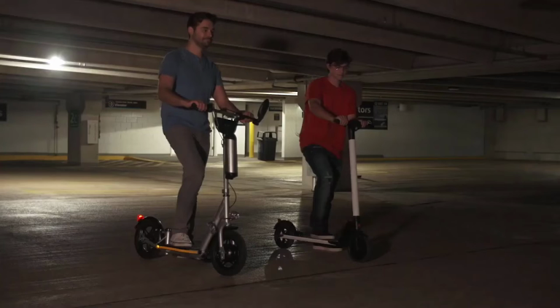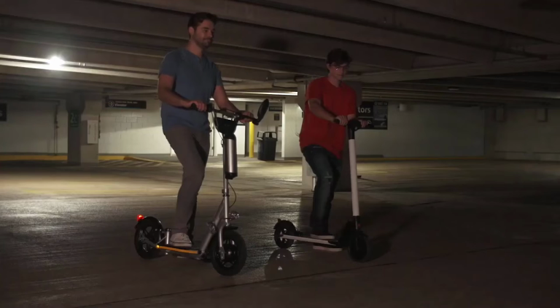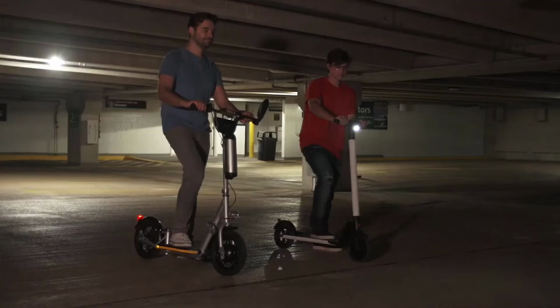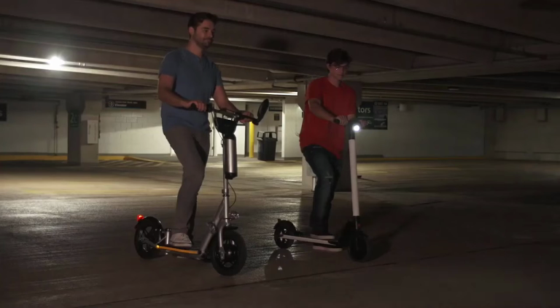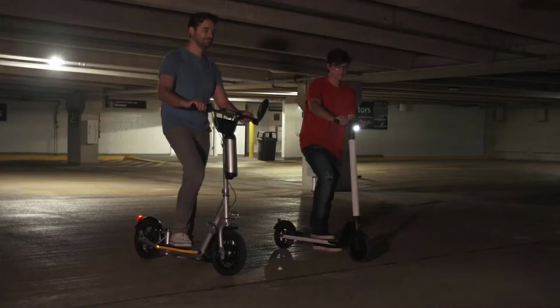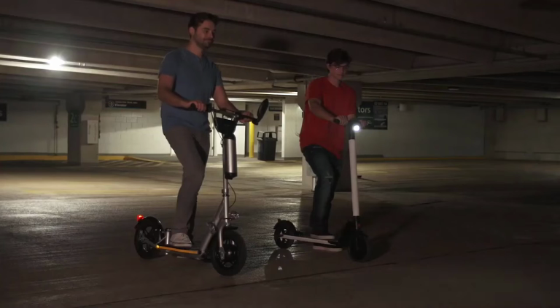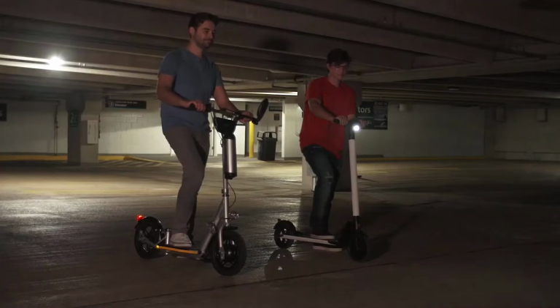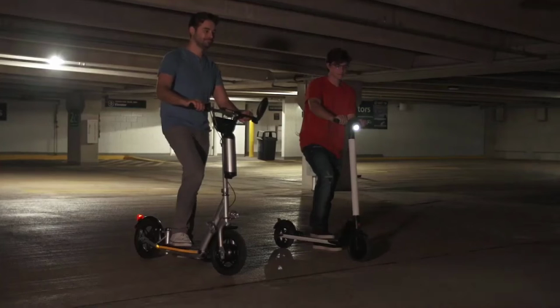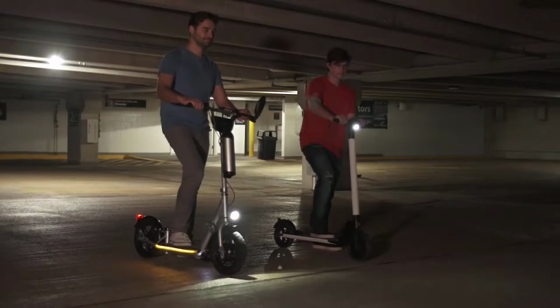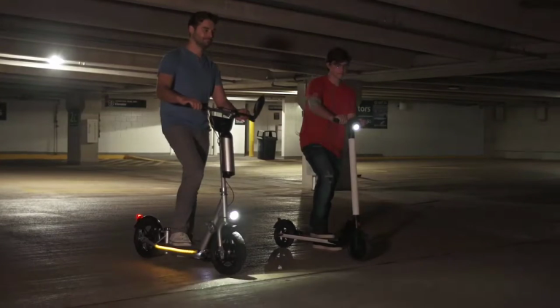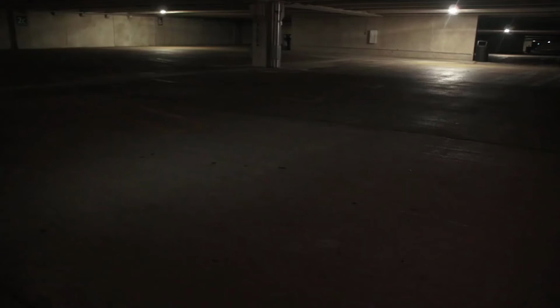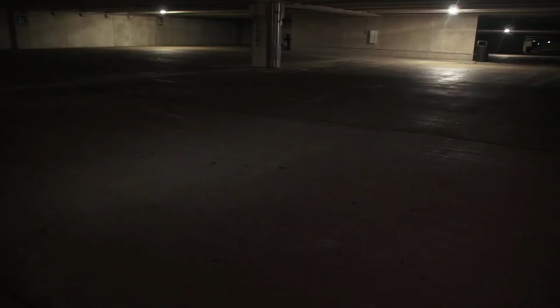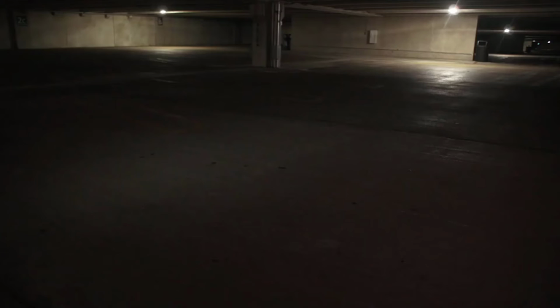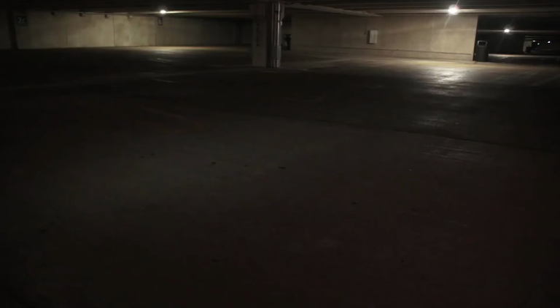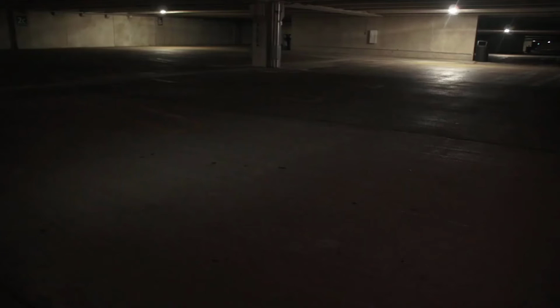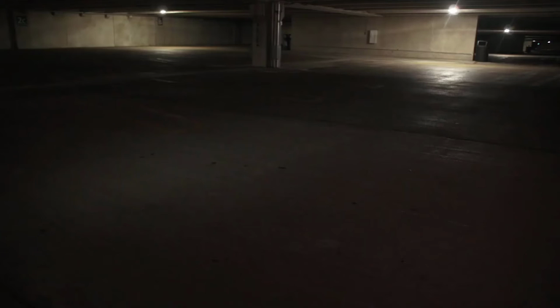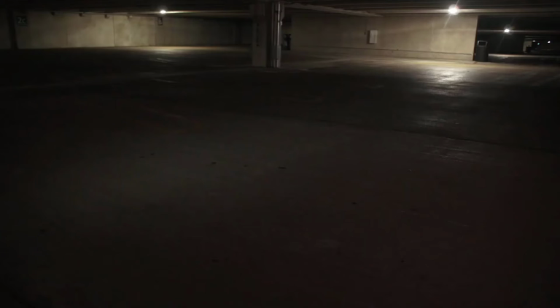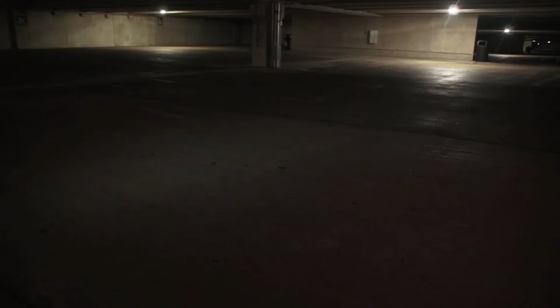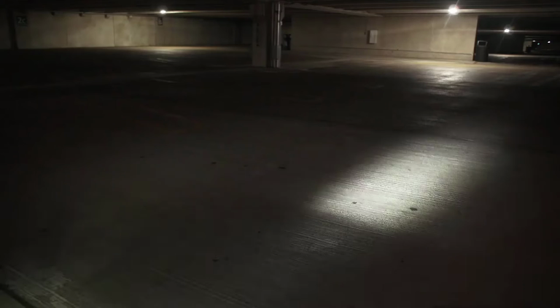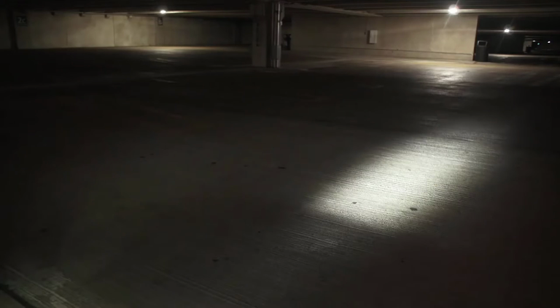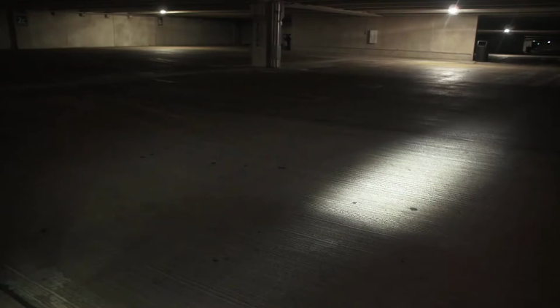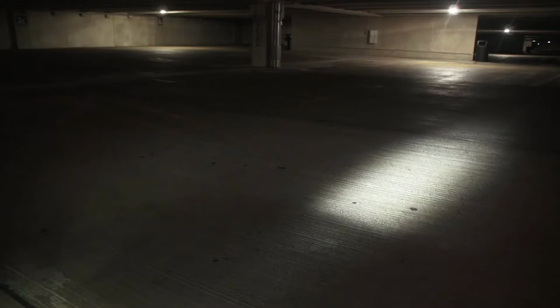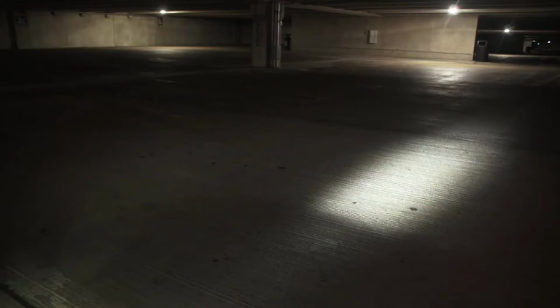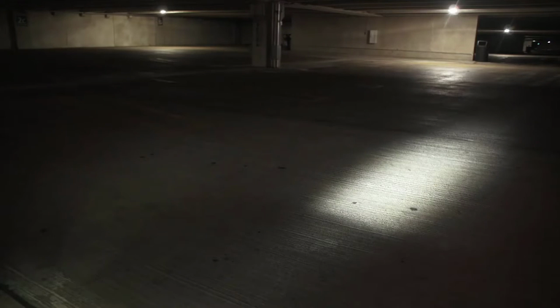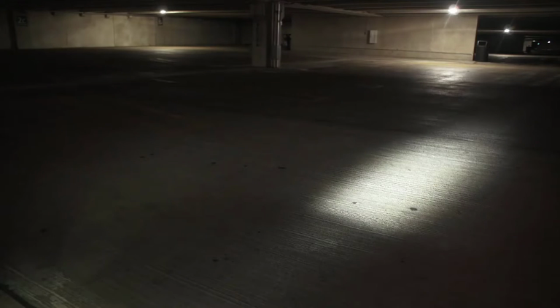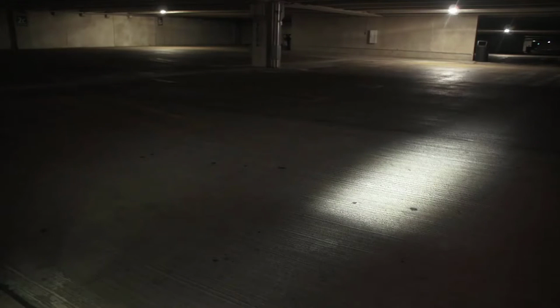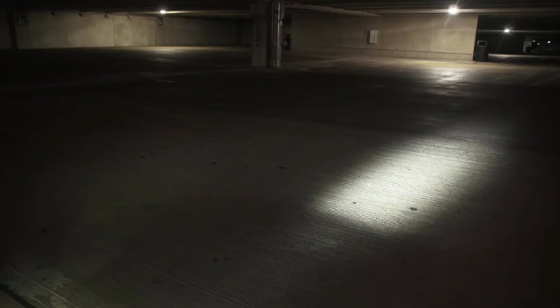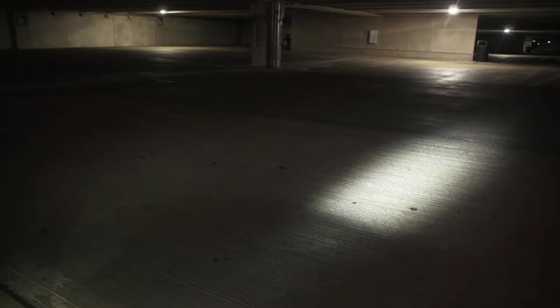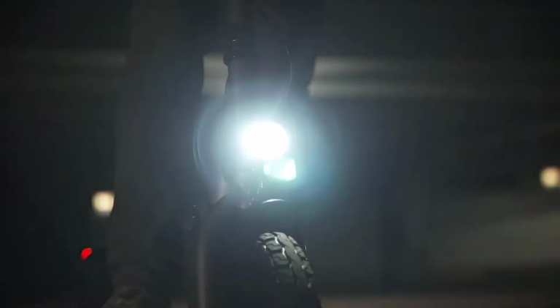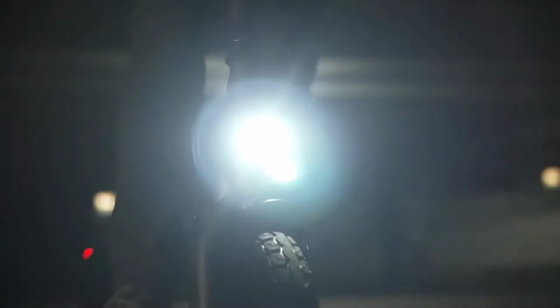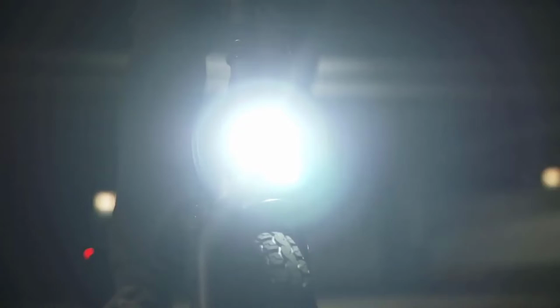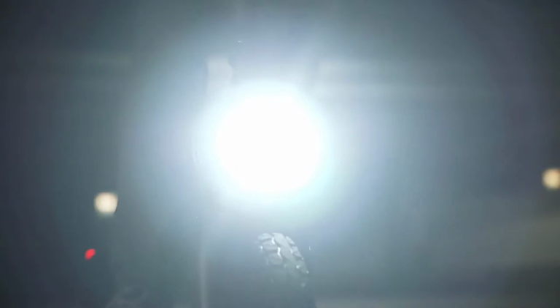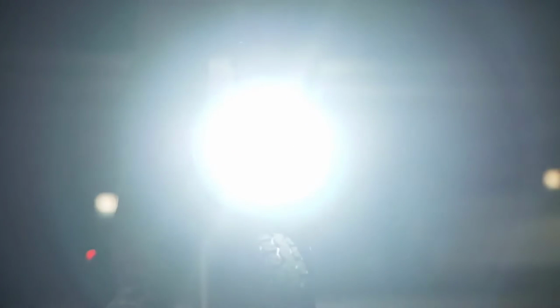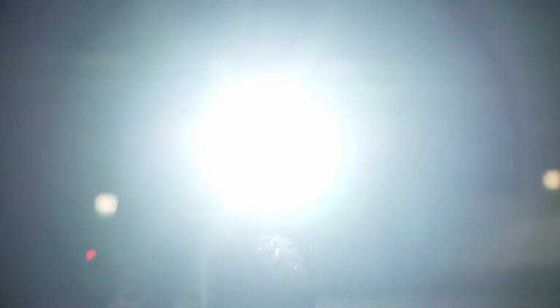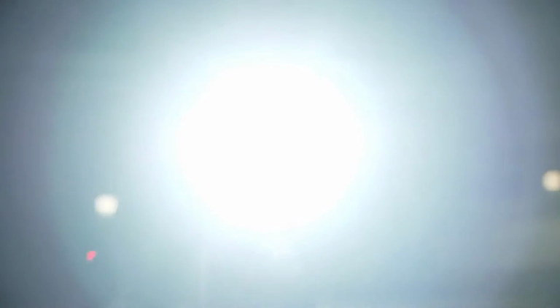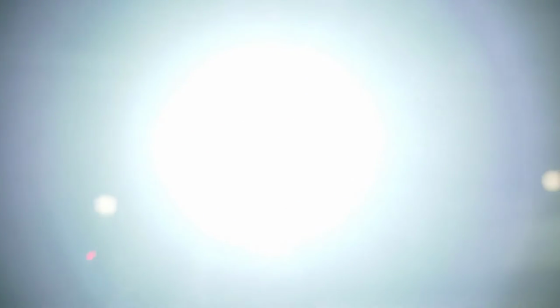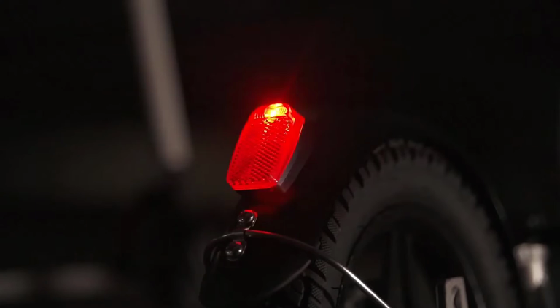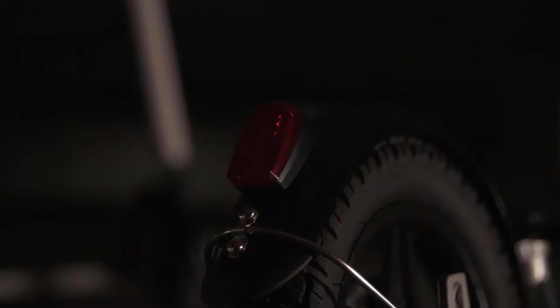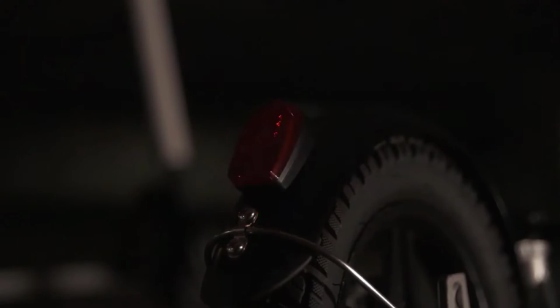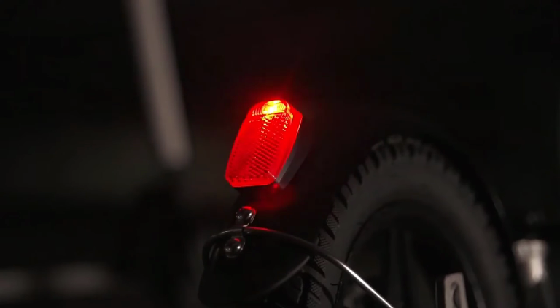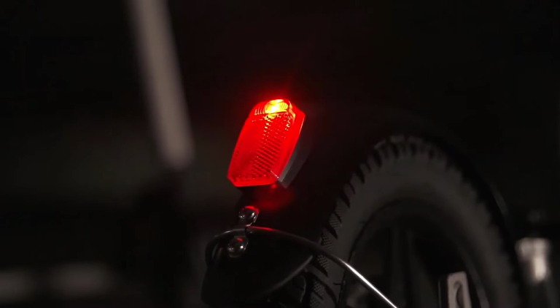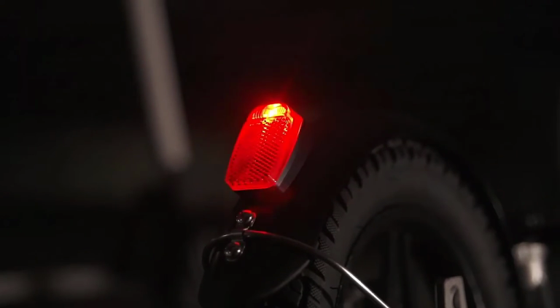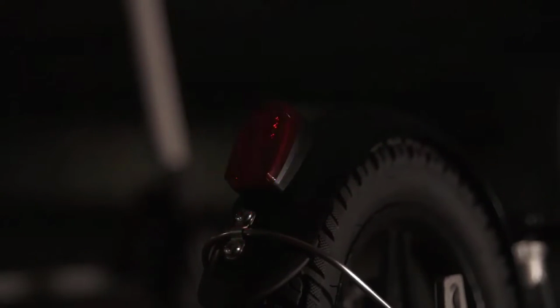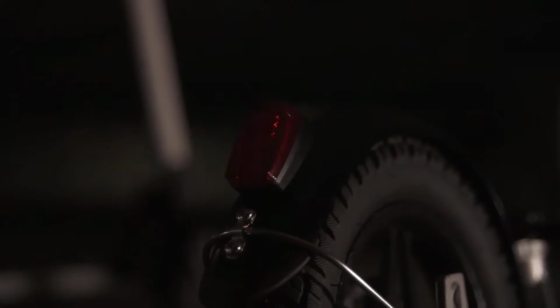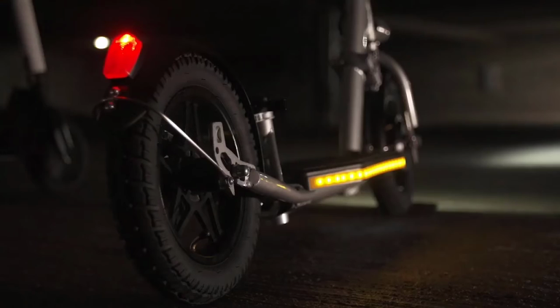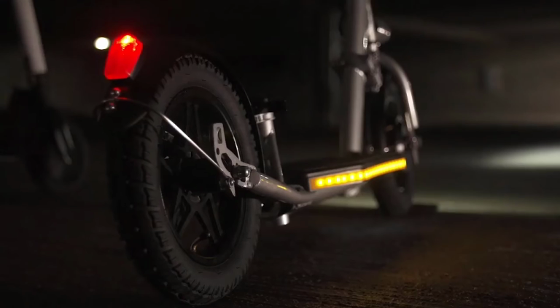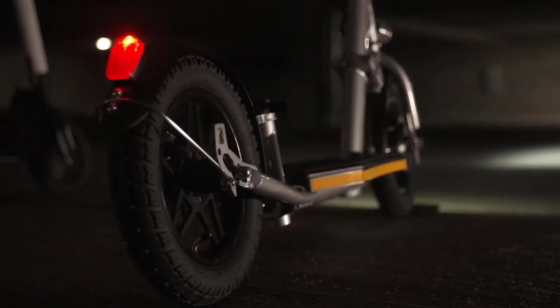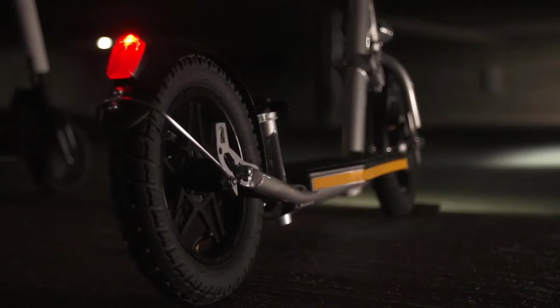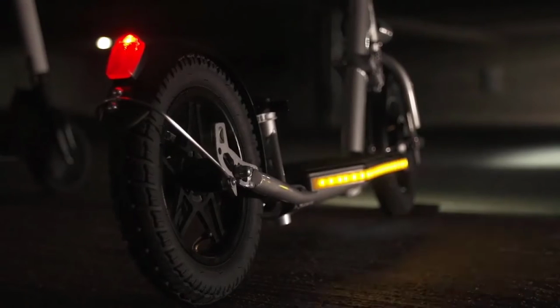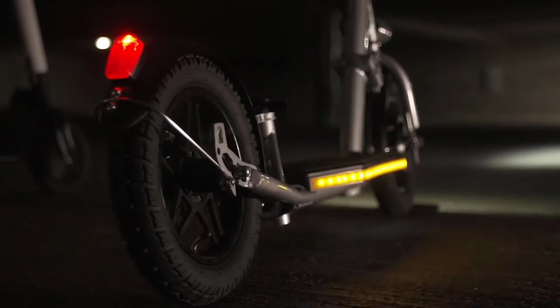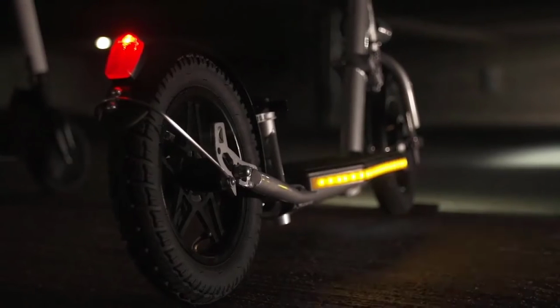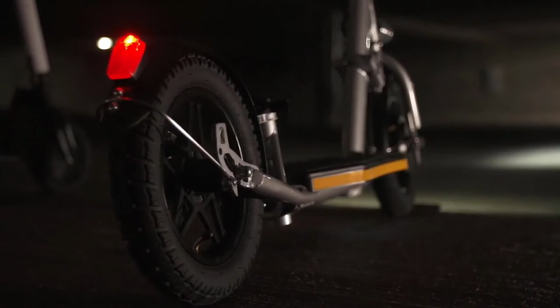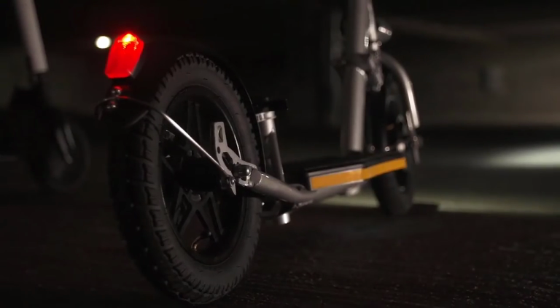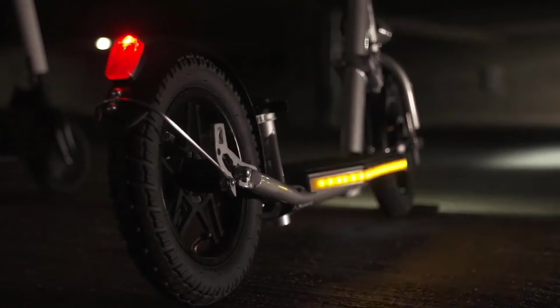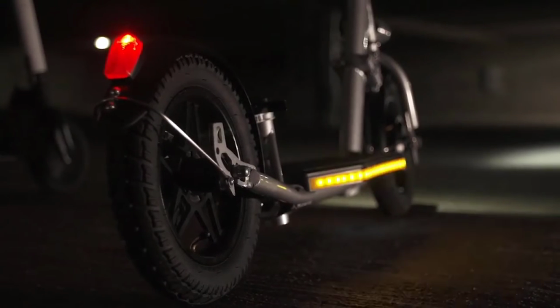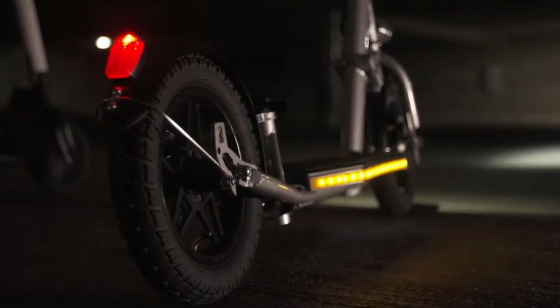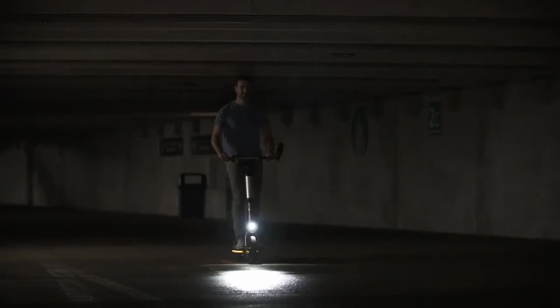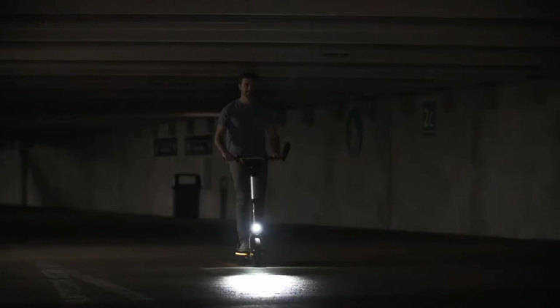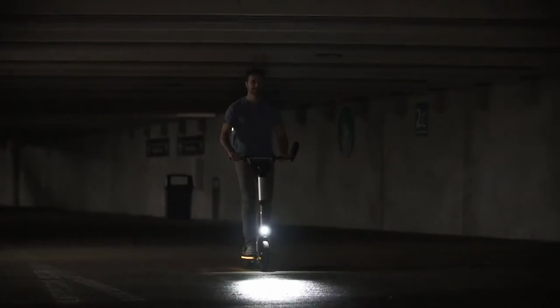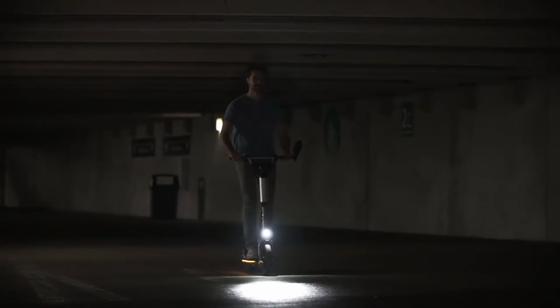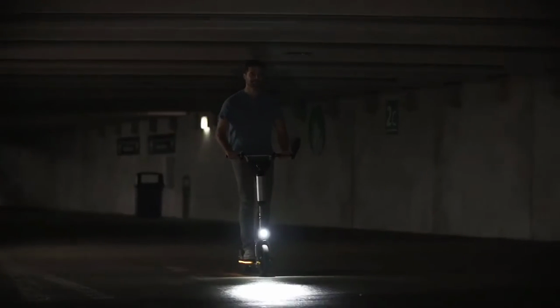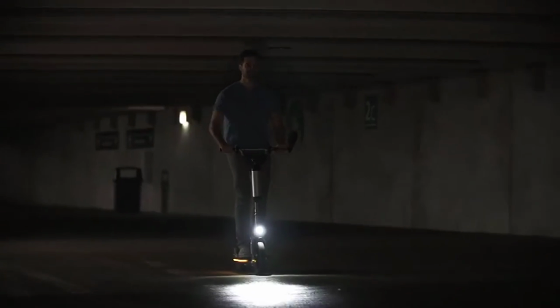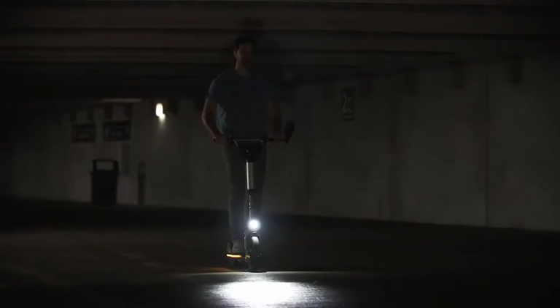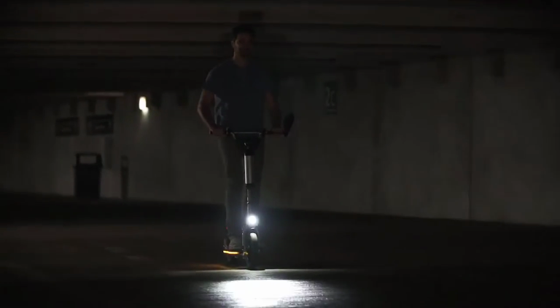At night, ride with confidence knowing new and high-powered headlights, brake lights, and turn signals are keeping you seen and safe.